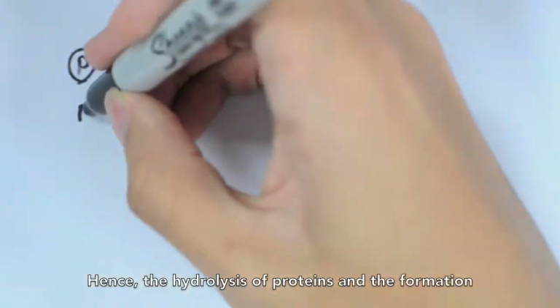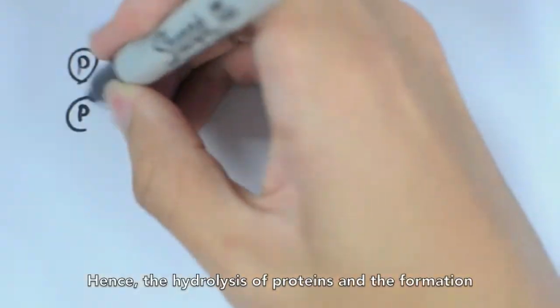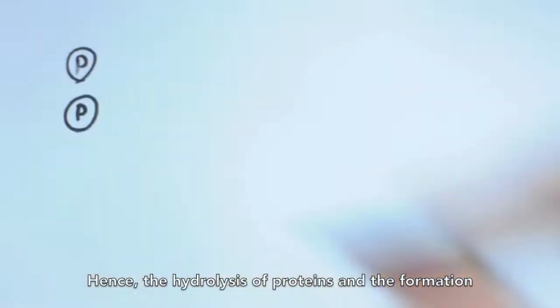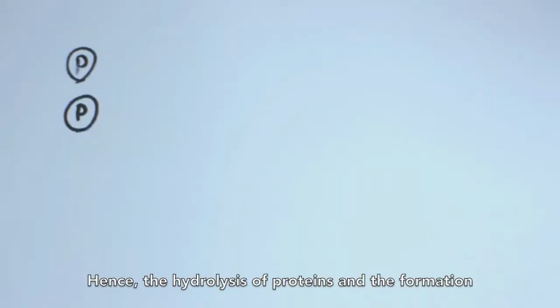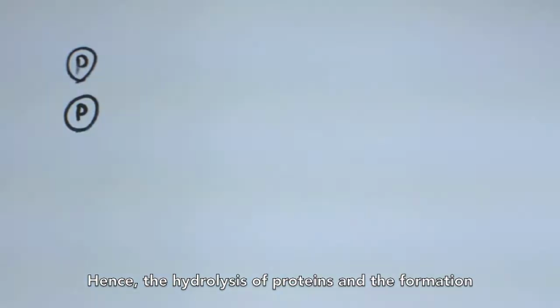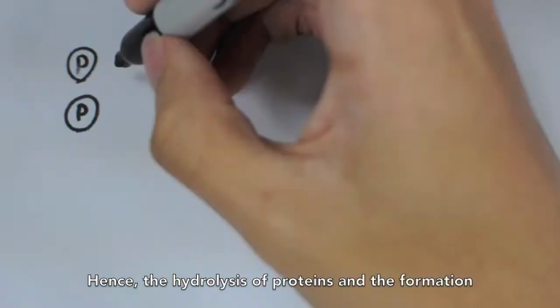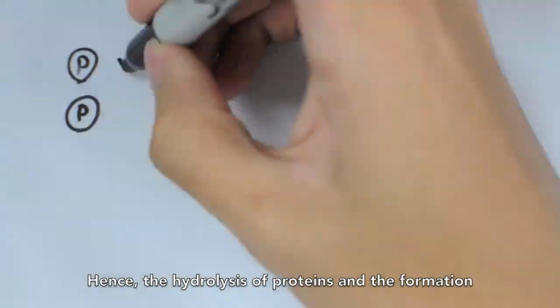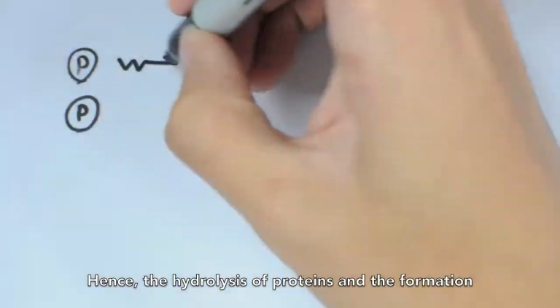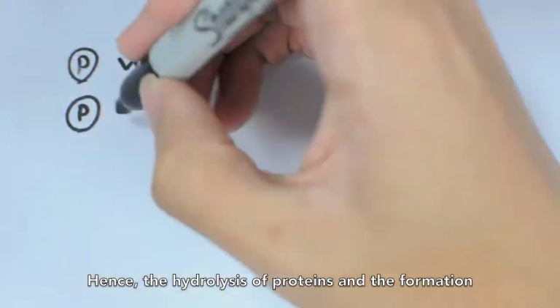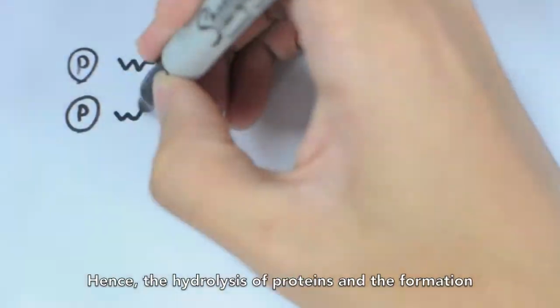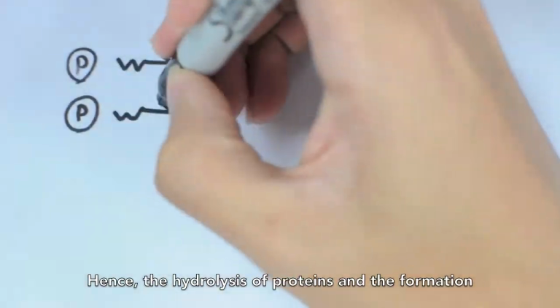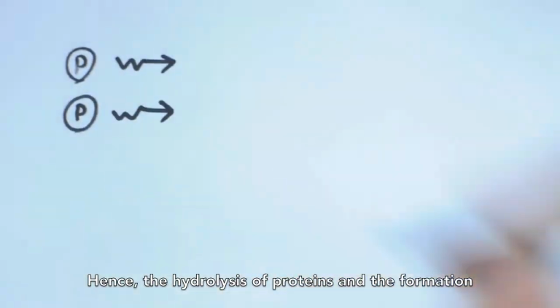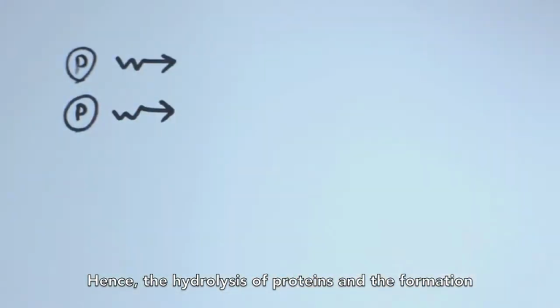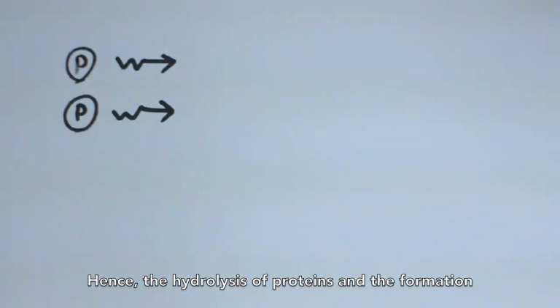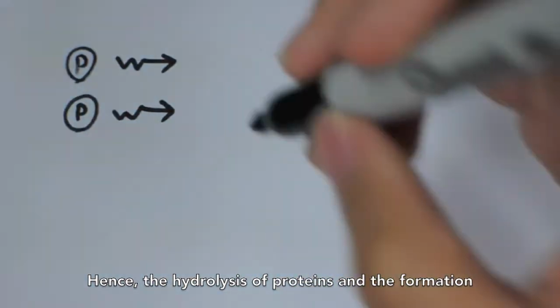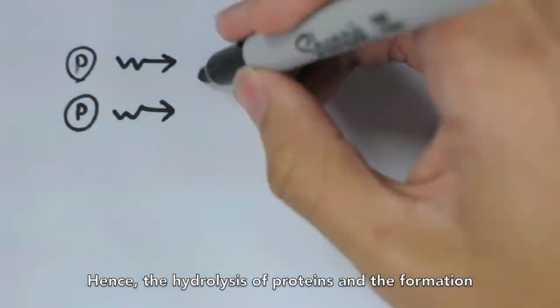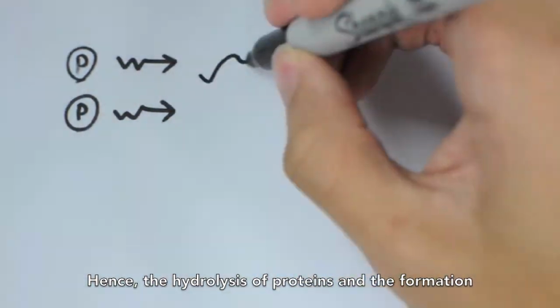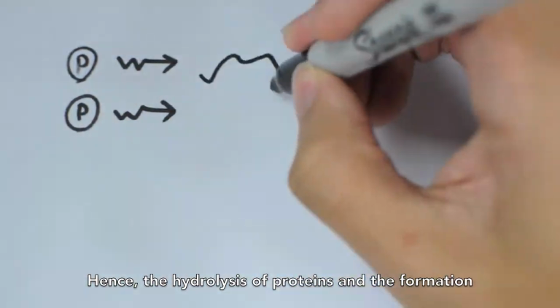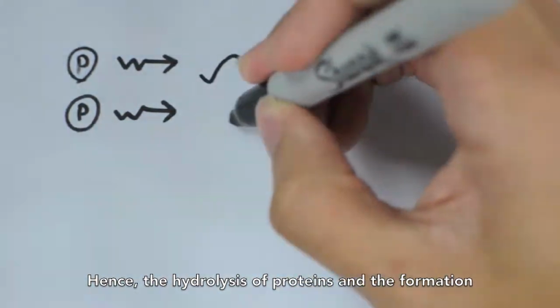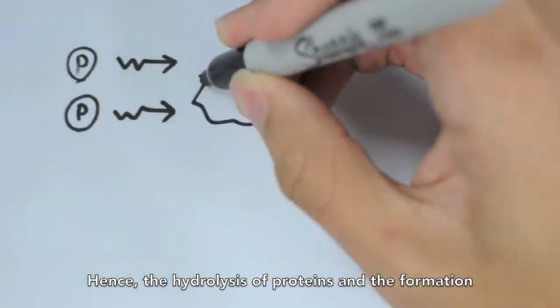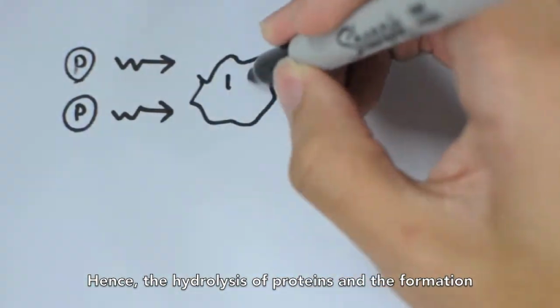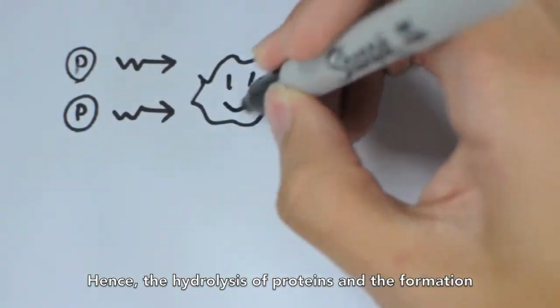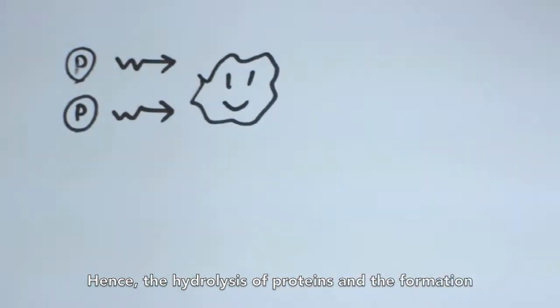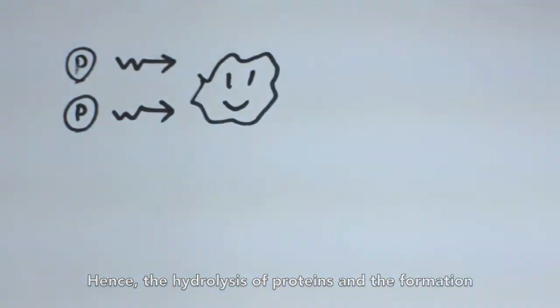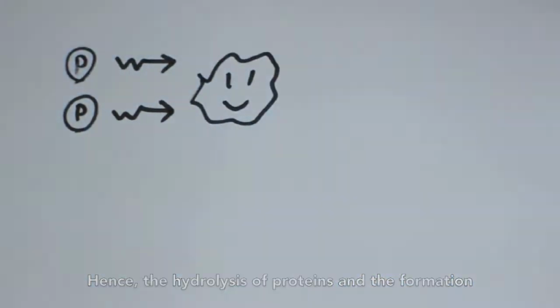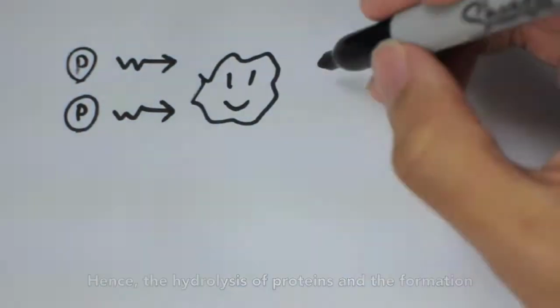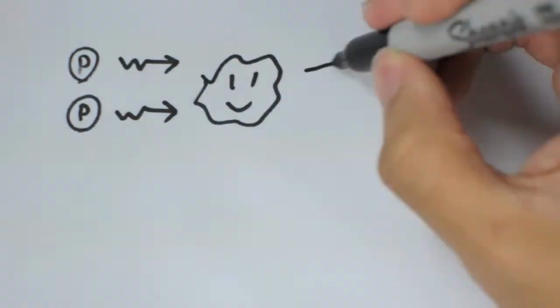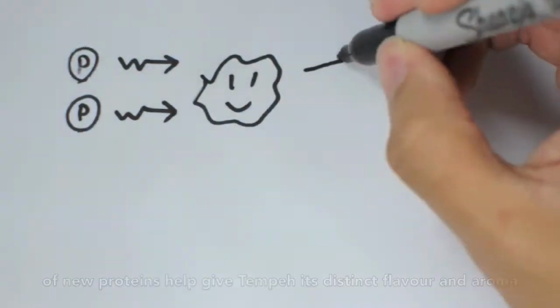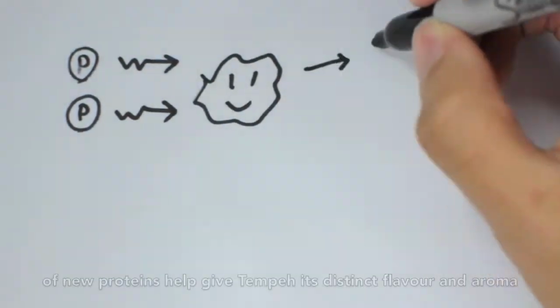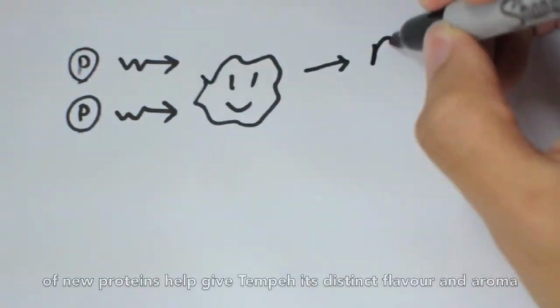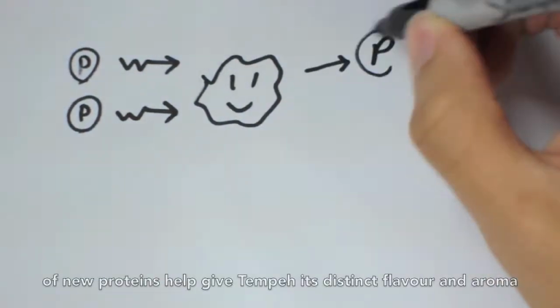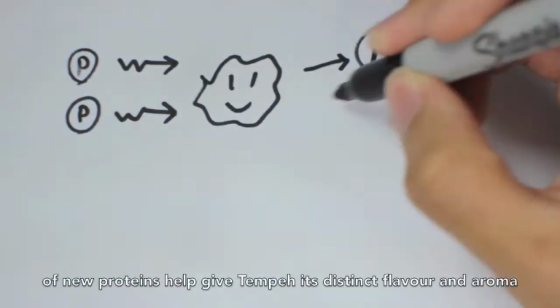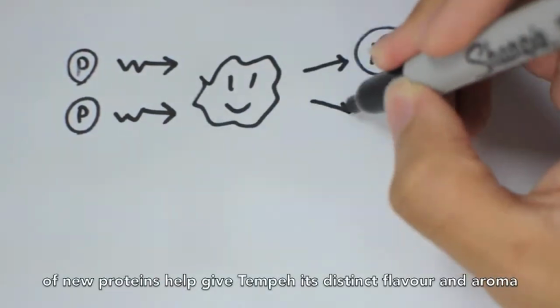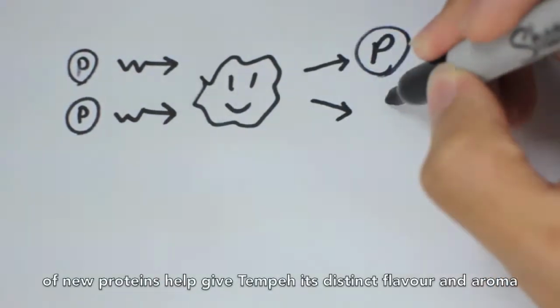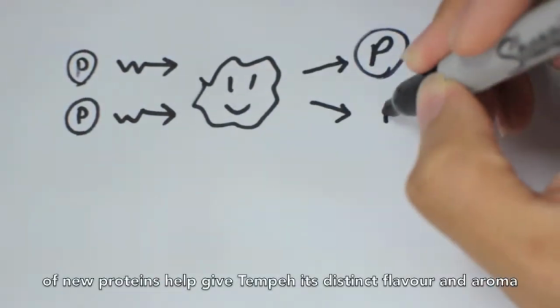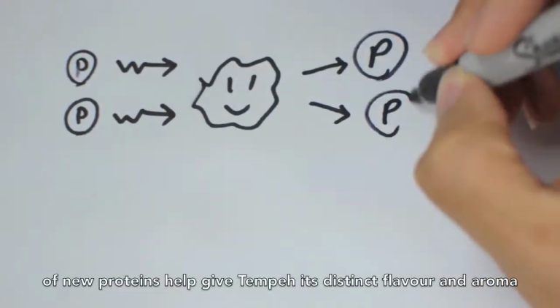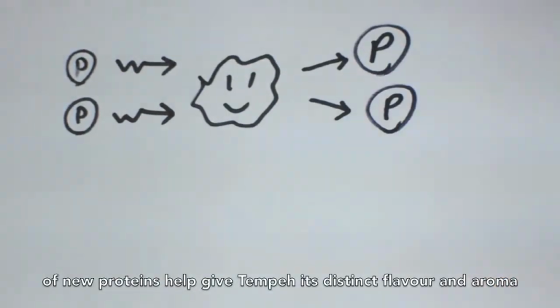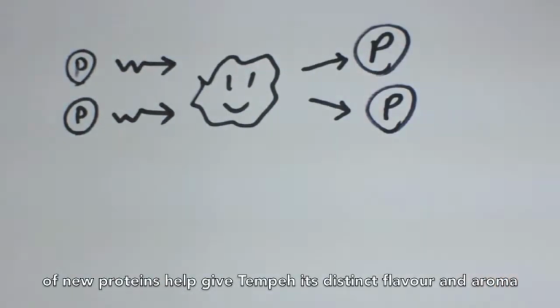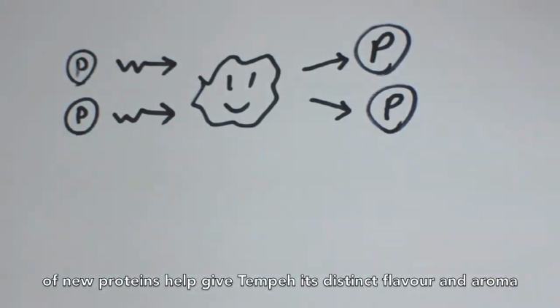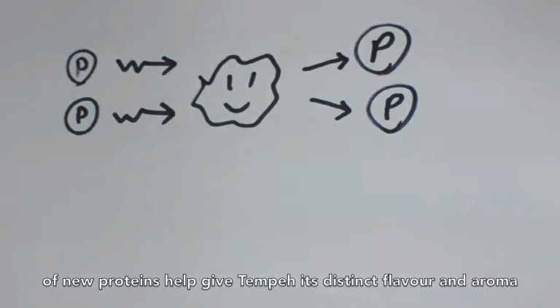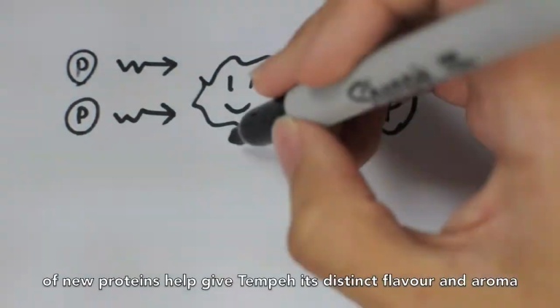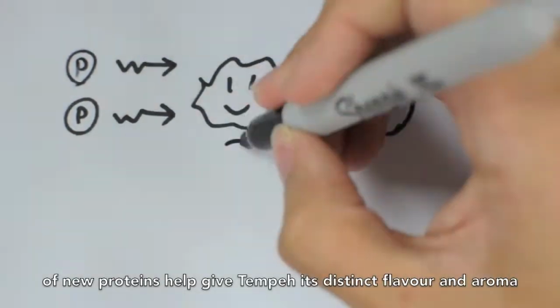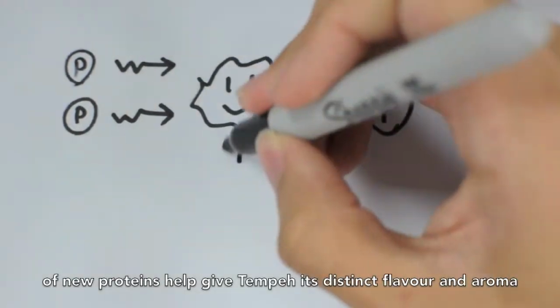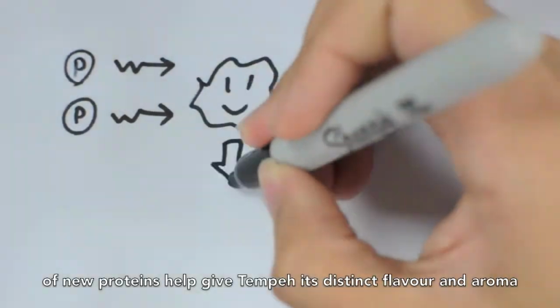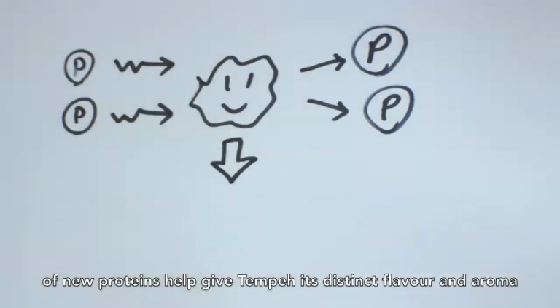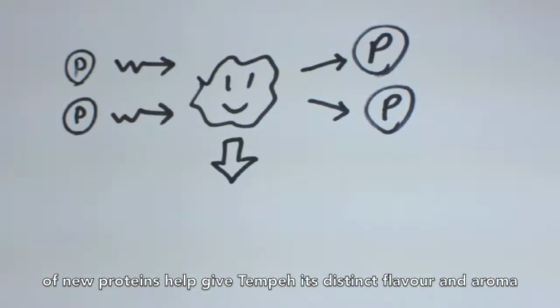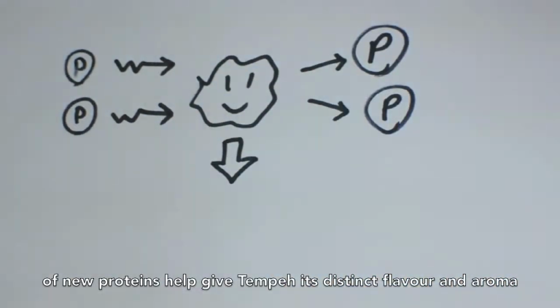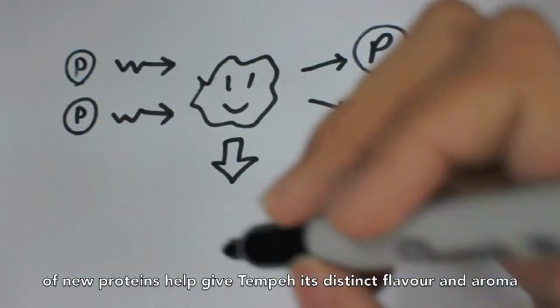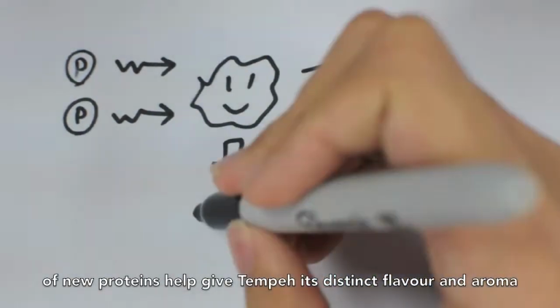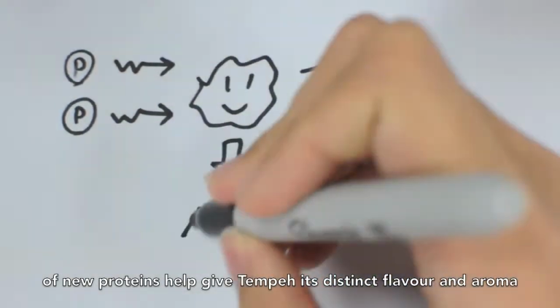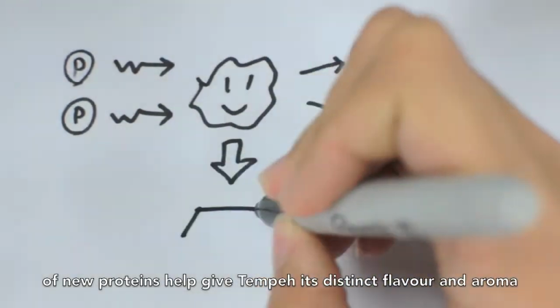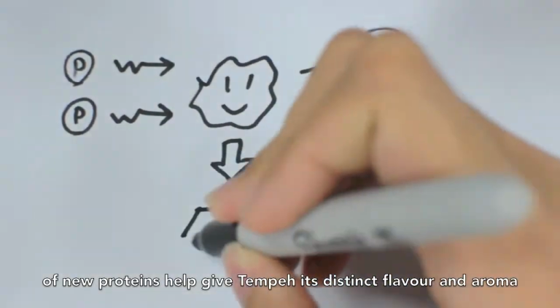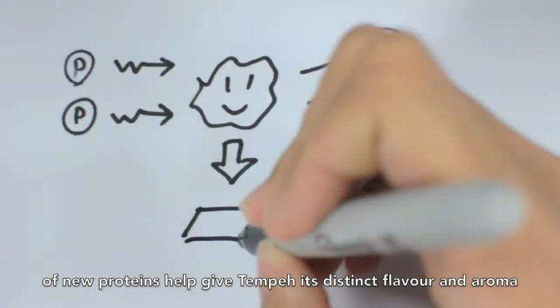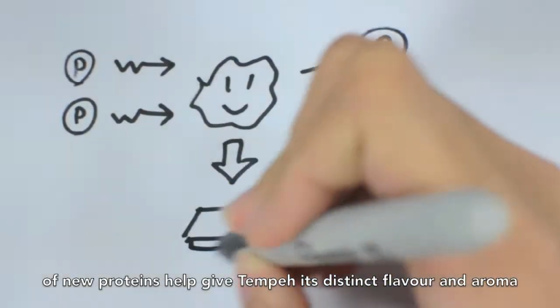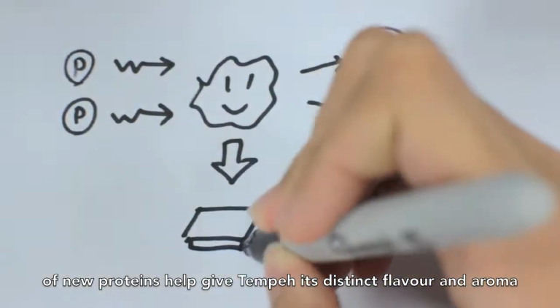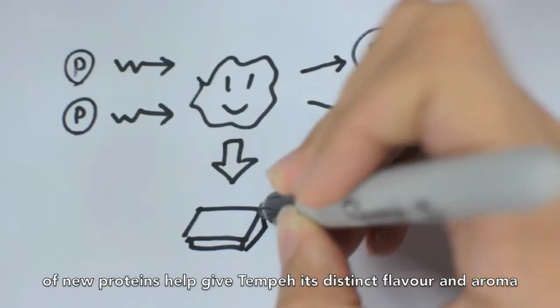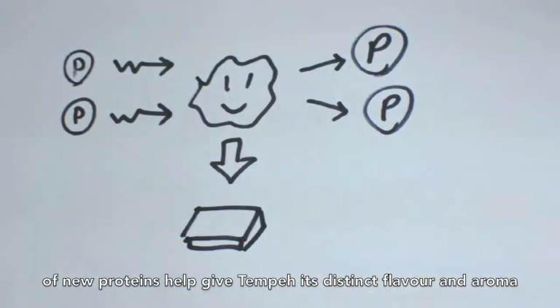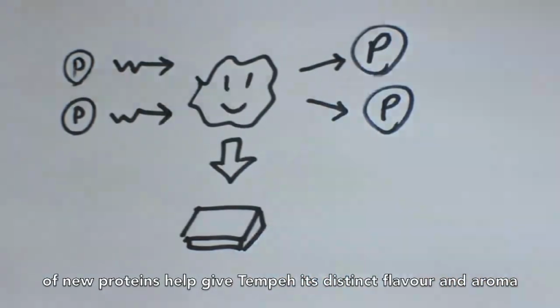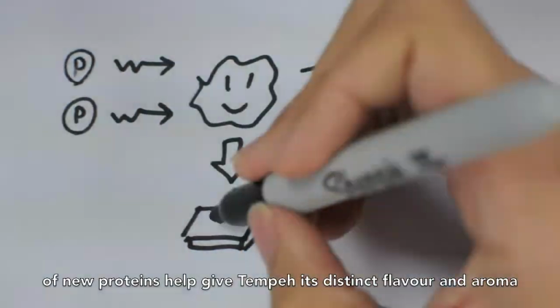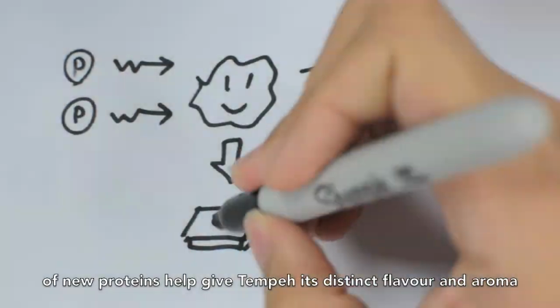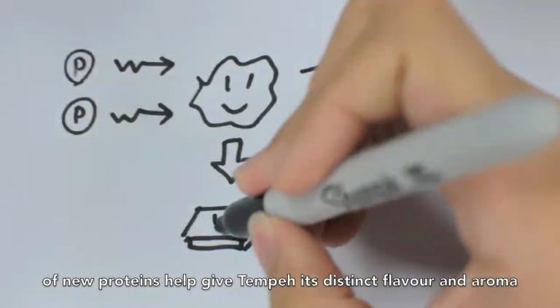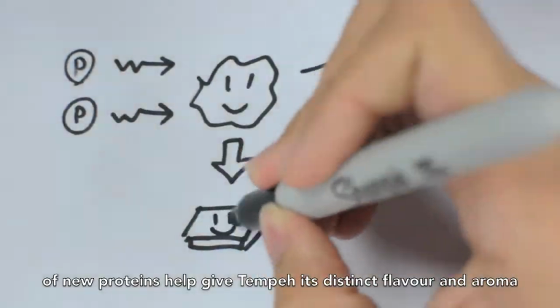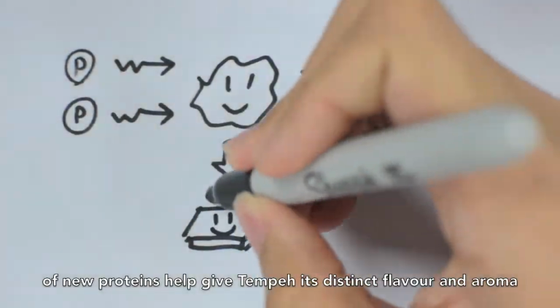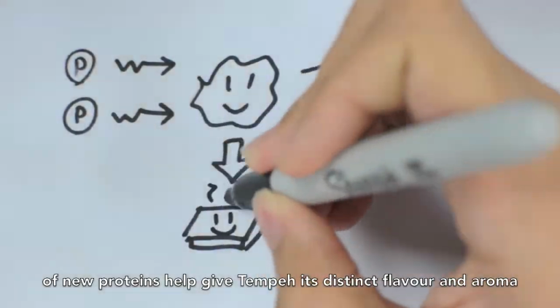Hence, the hydrolysis of proteins and the formation of new proteins help give tempeh its distinct flavour and aroma.